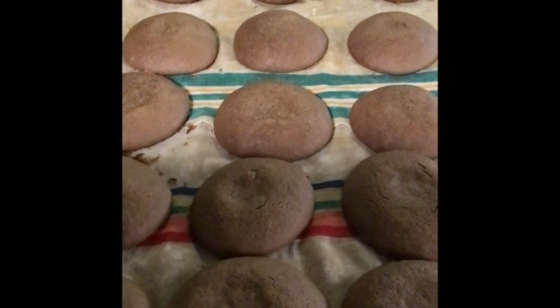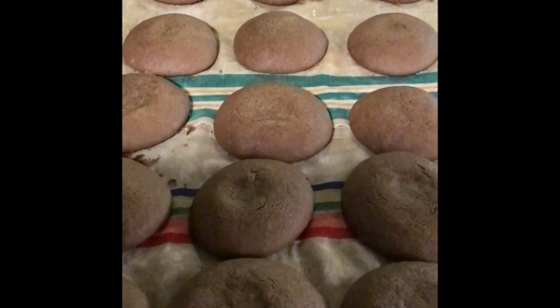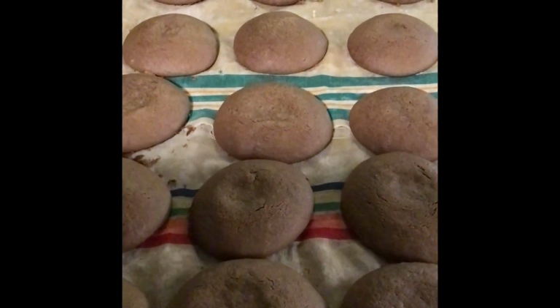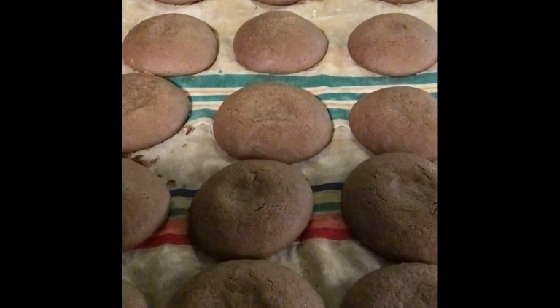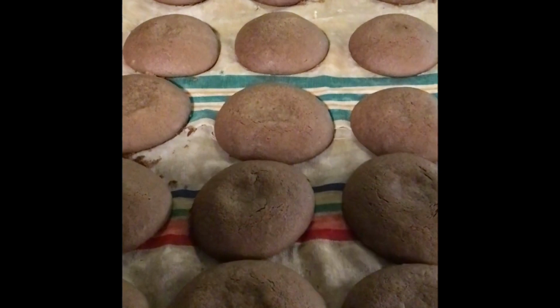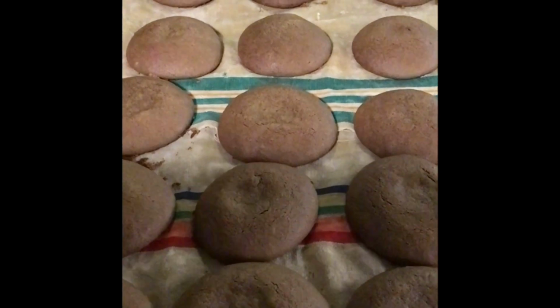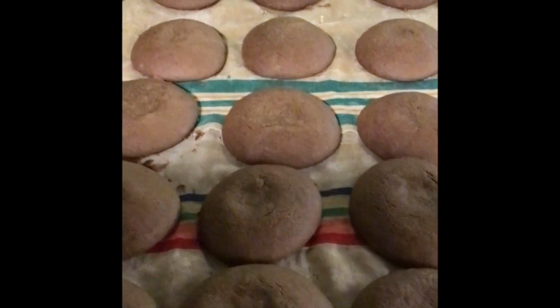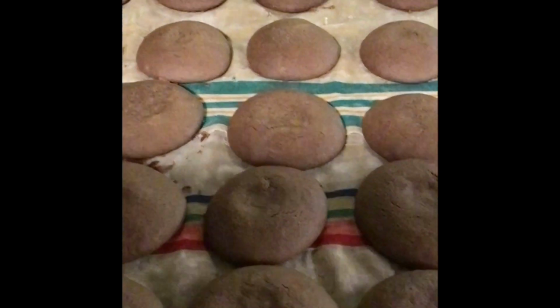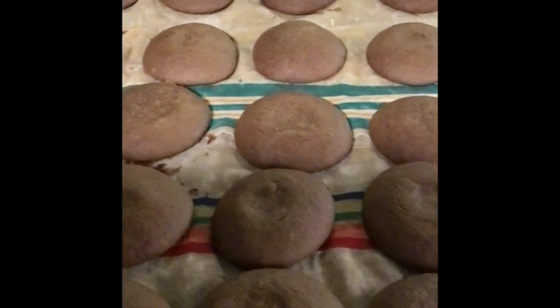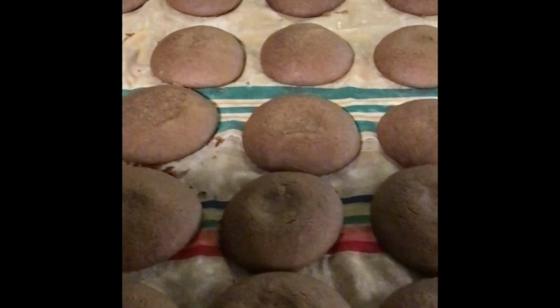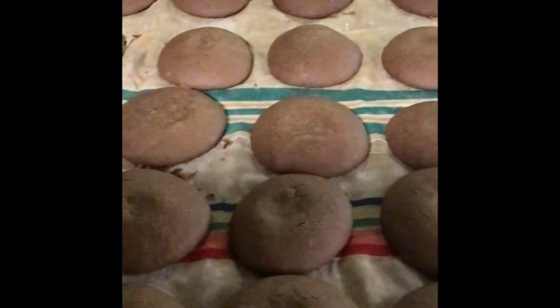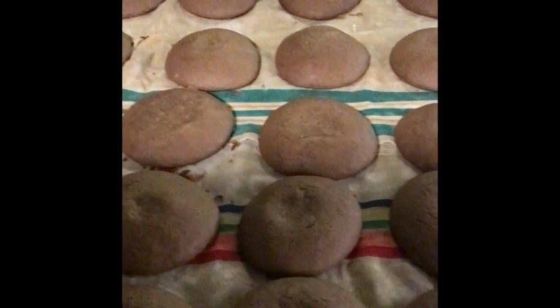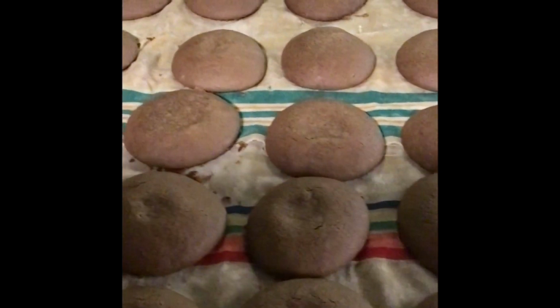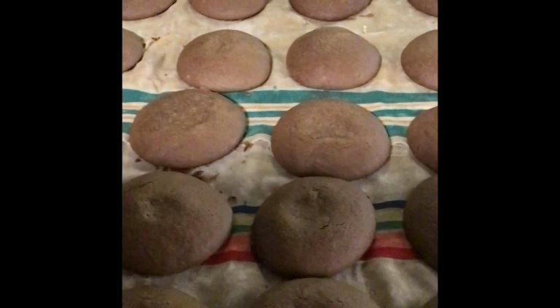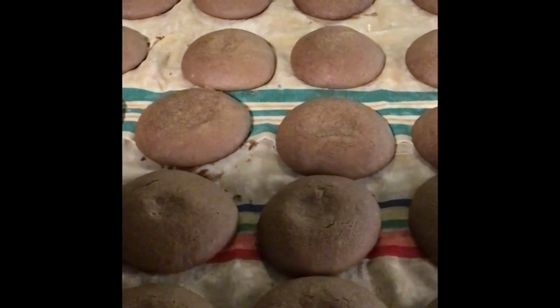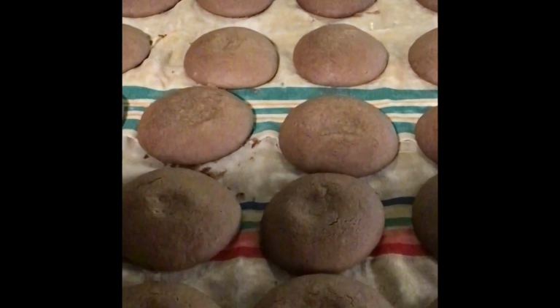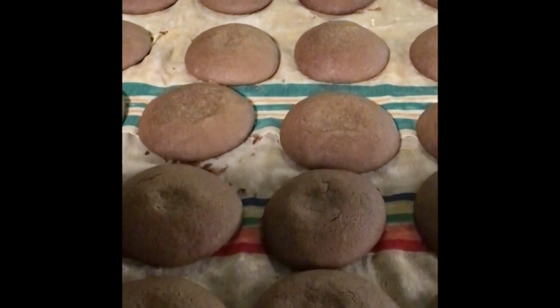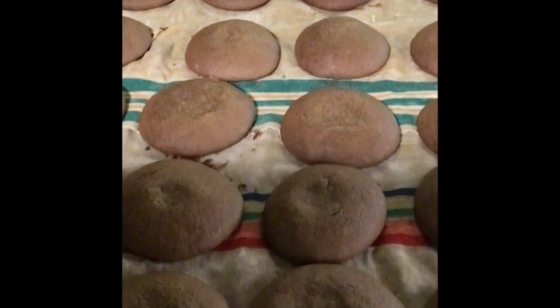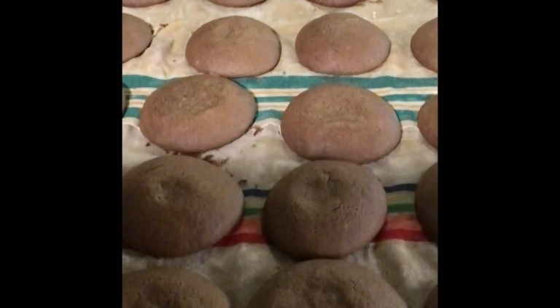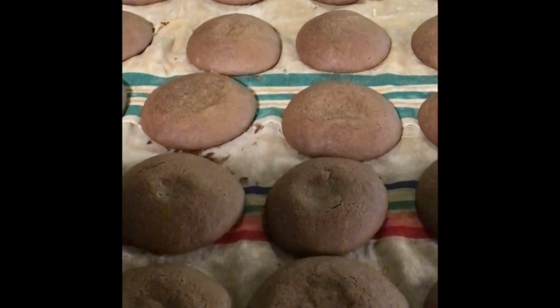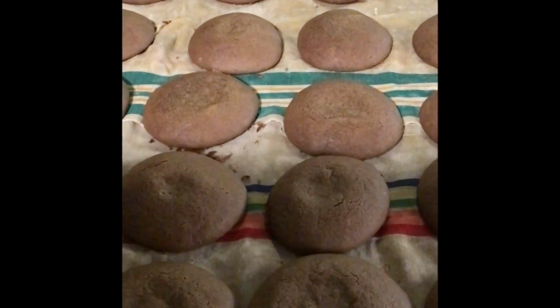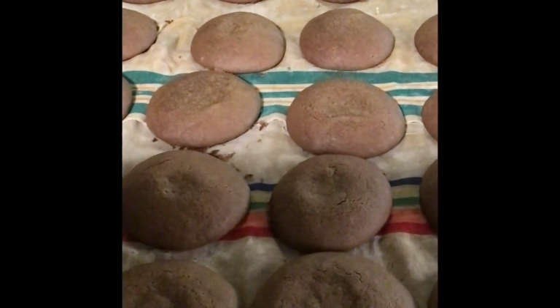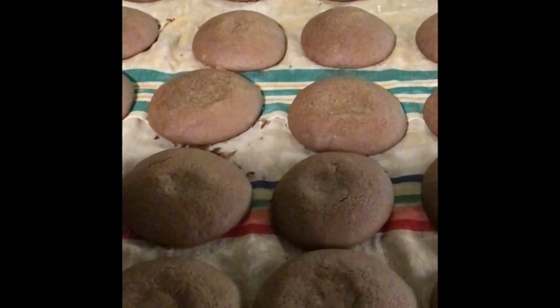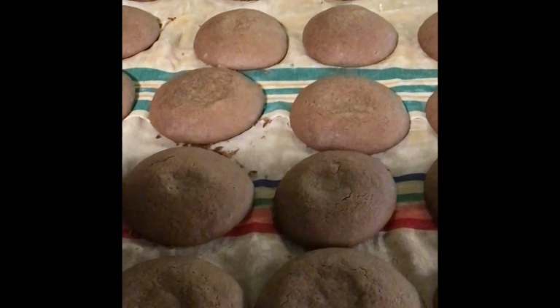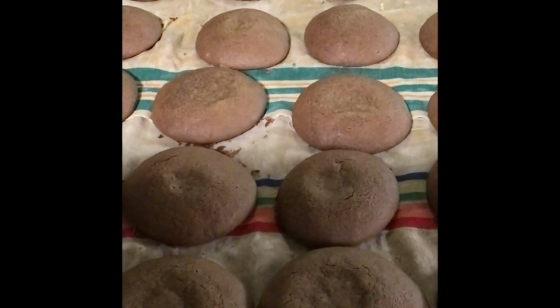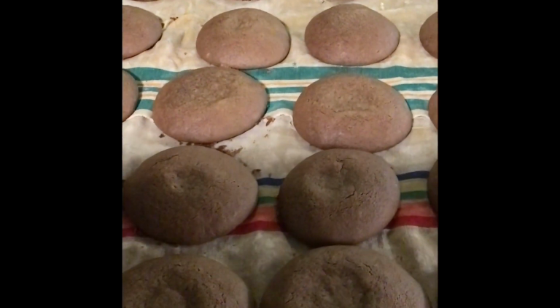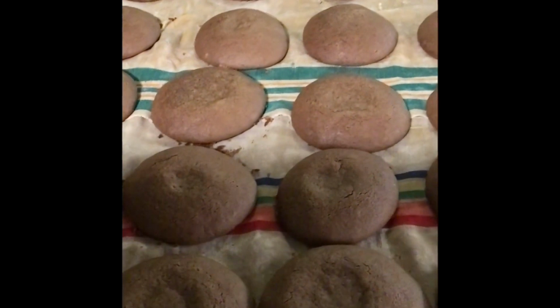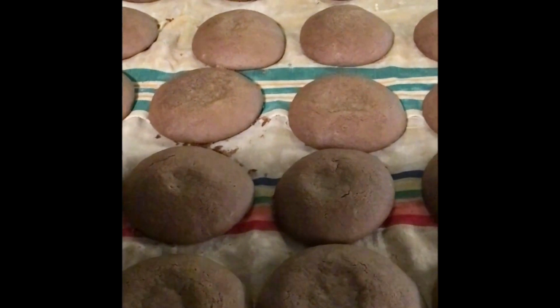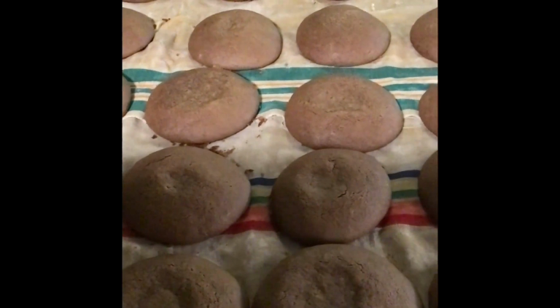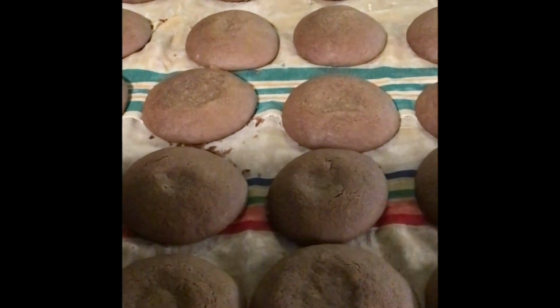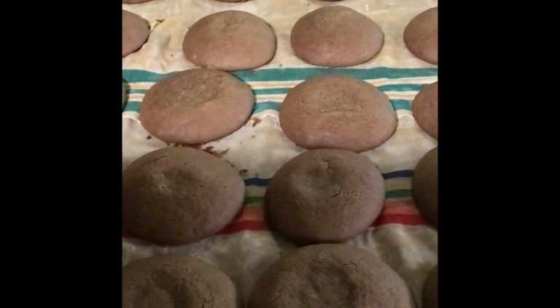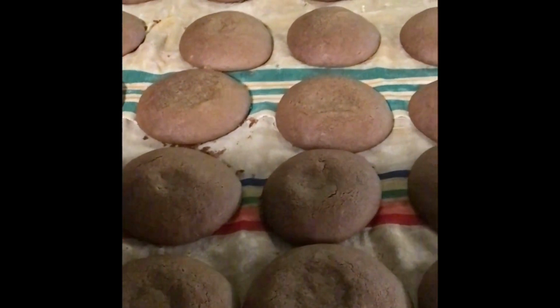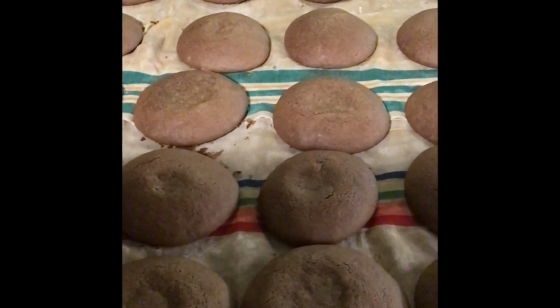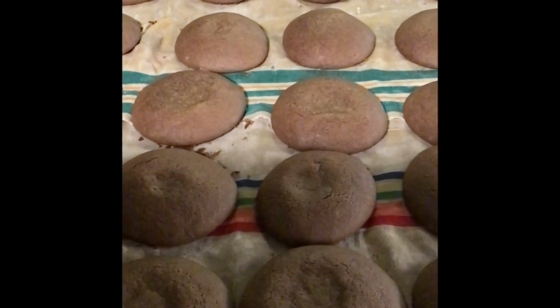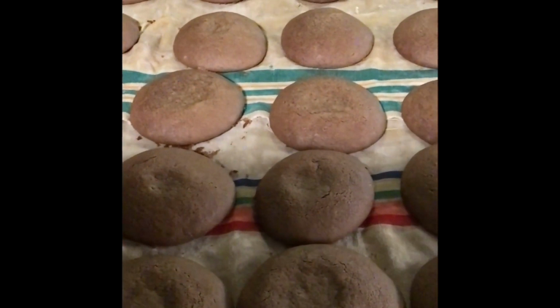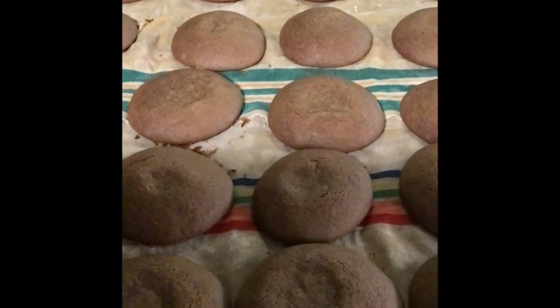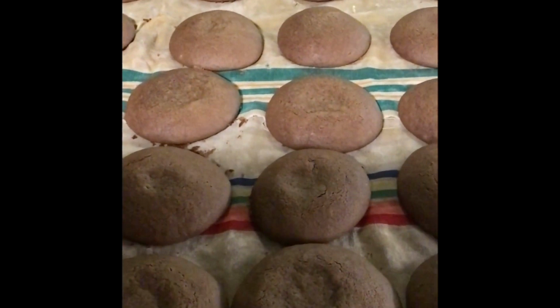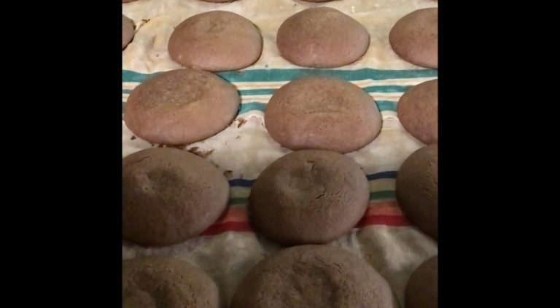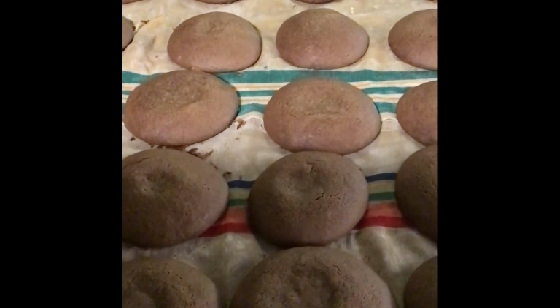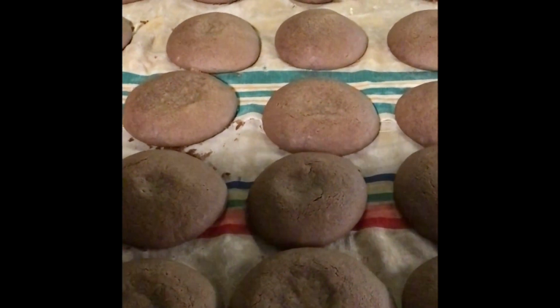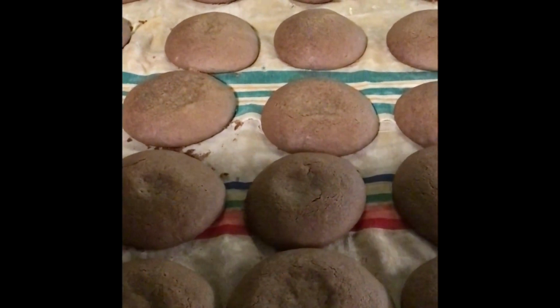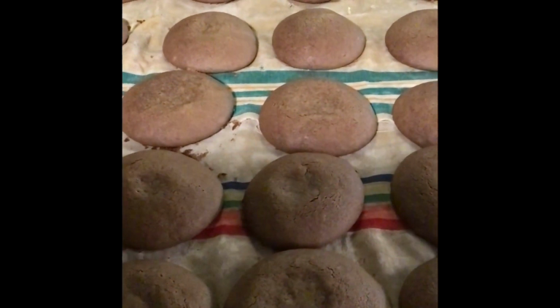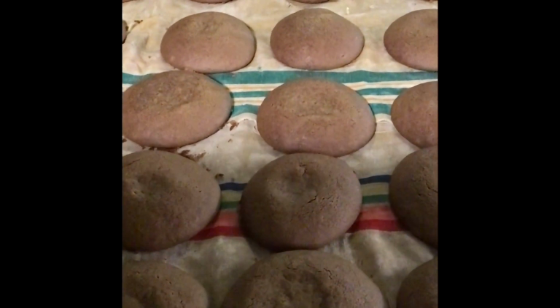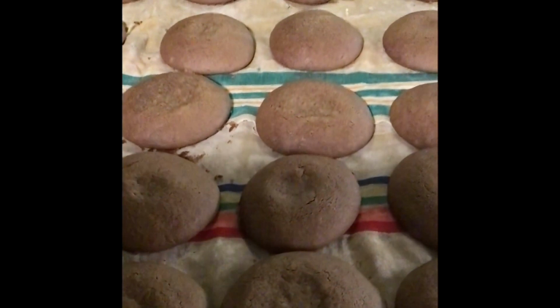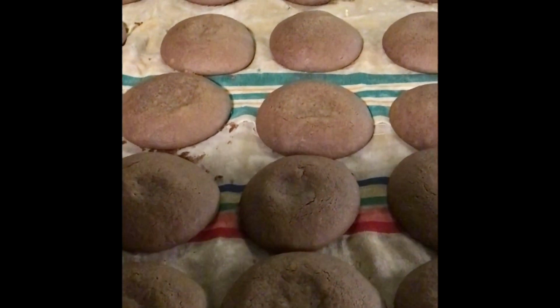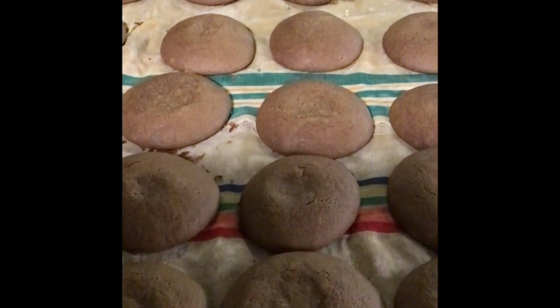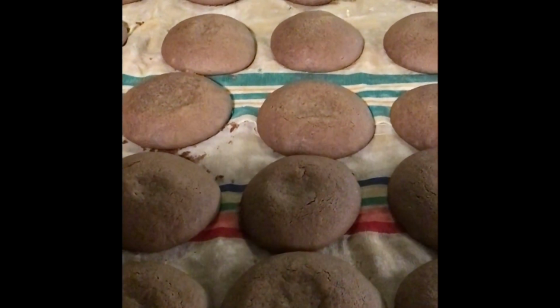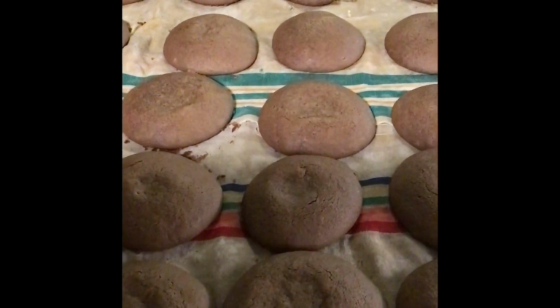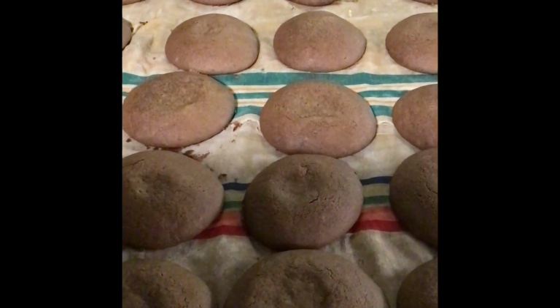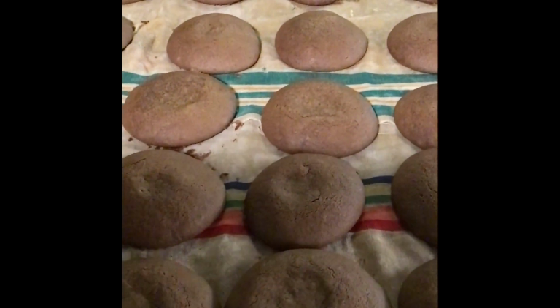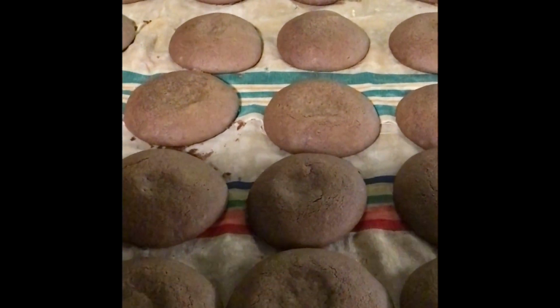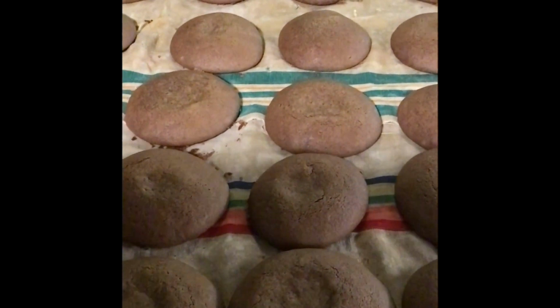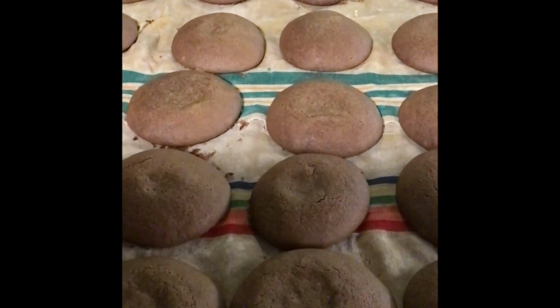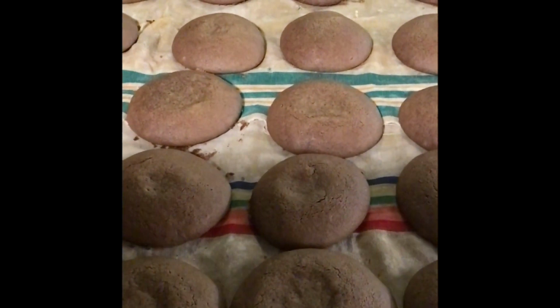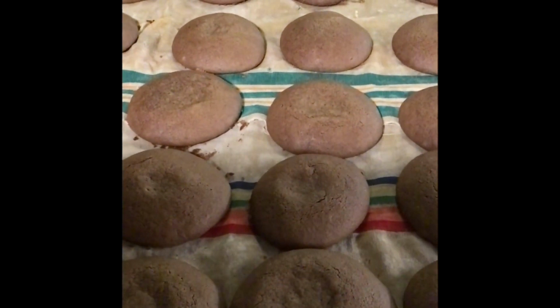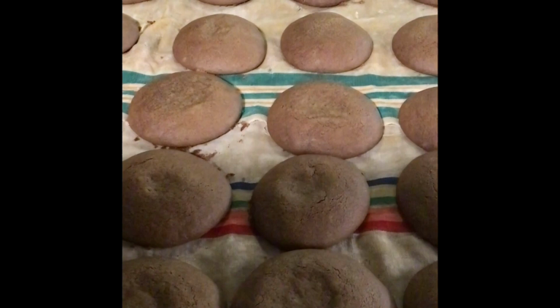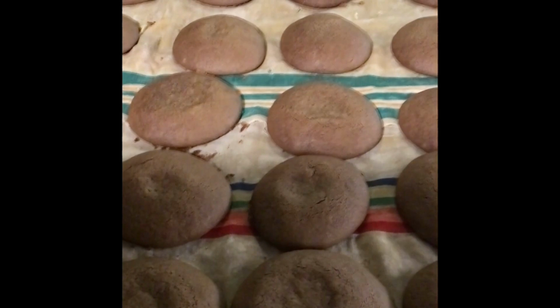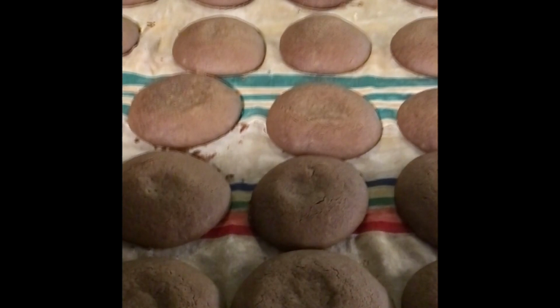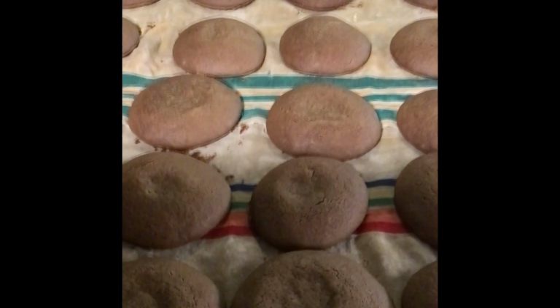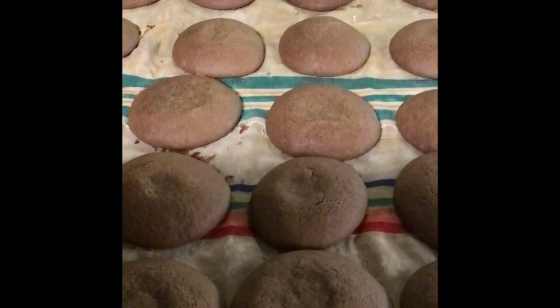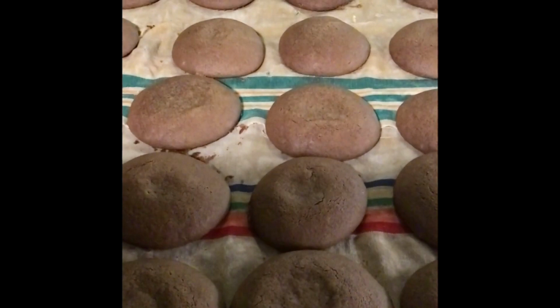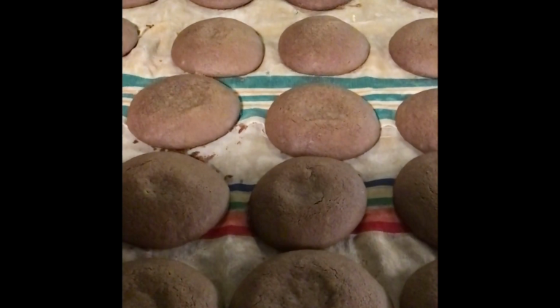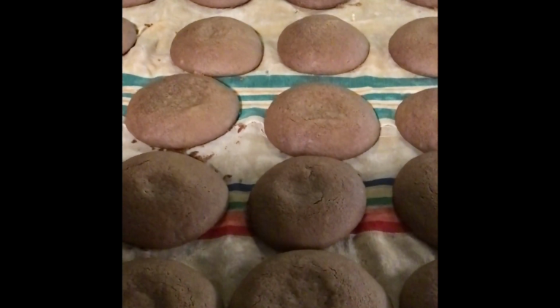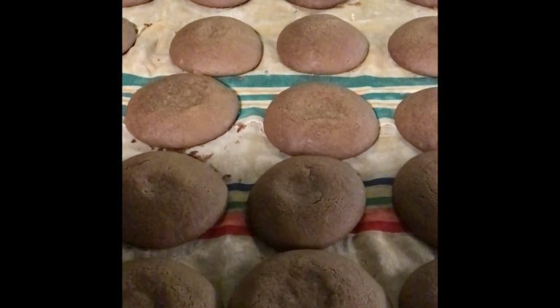Some people call them whoopie pies. We call them gobs, where we're from. They're pretty yummy.